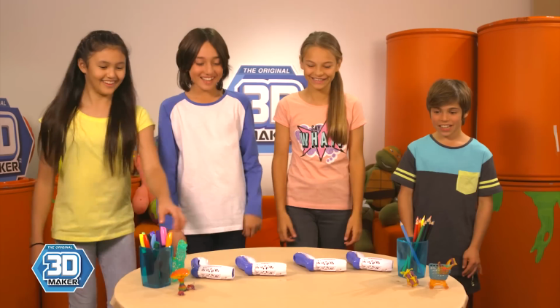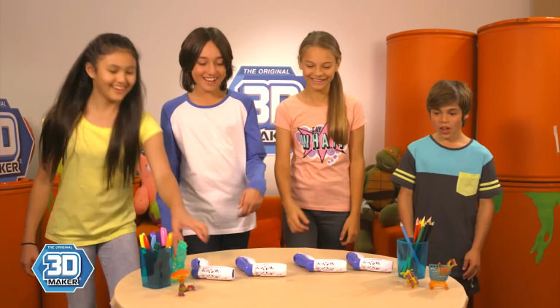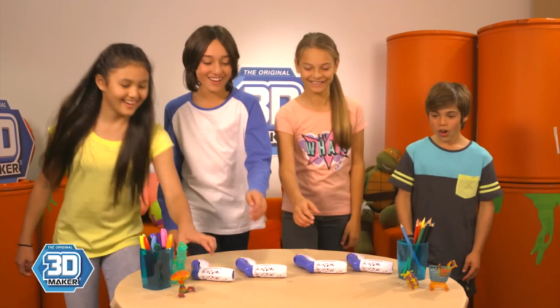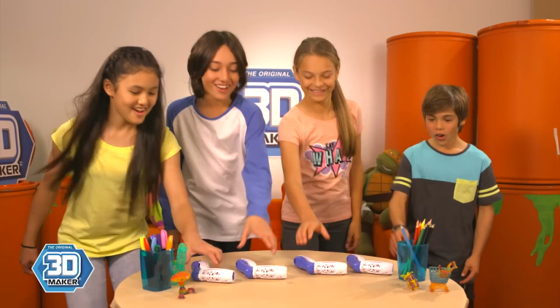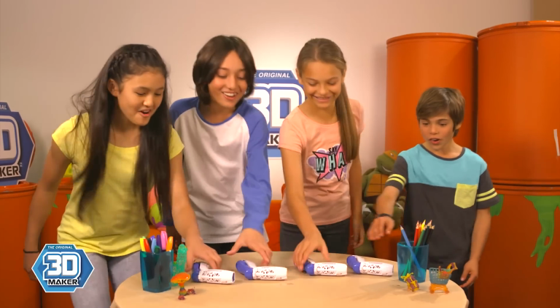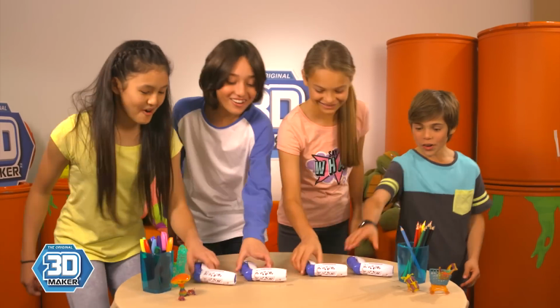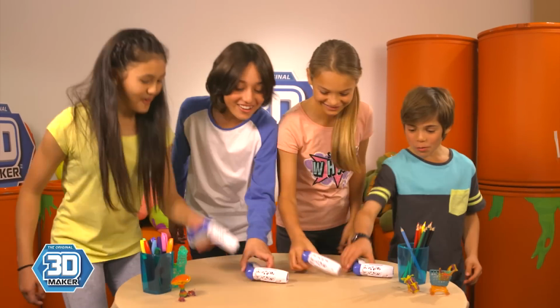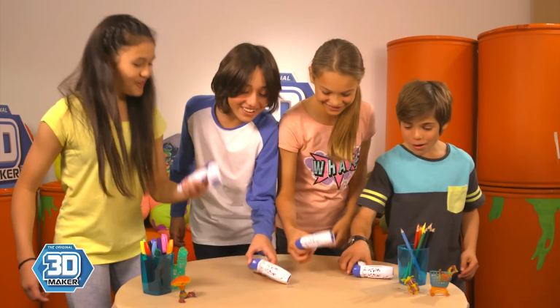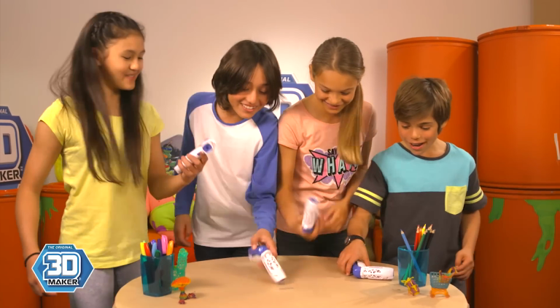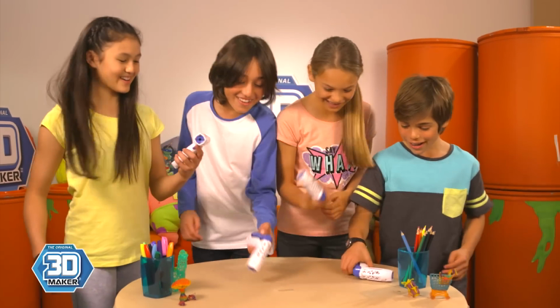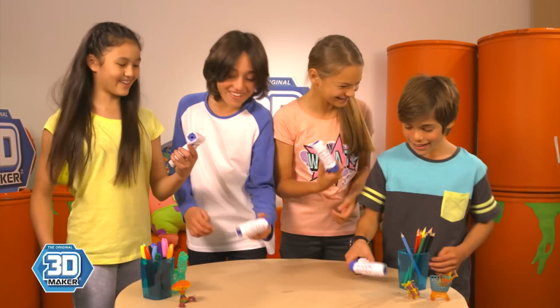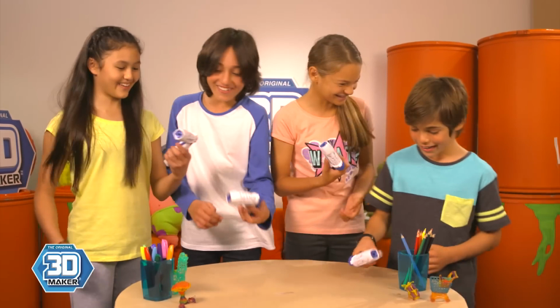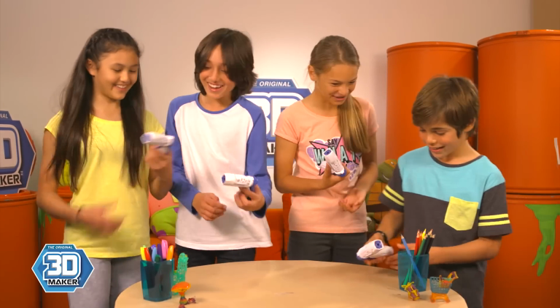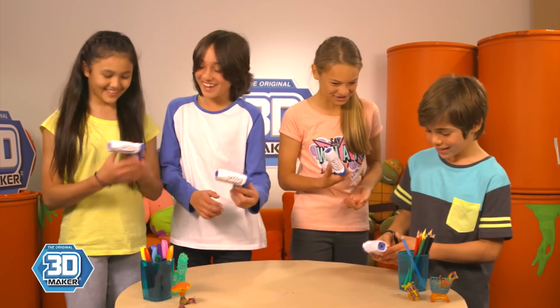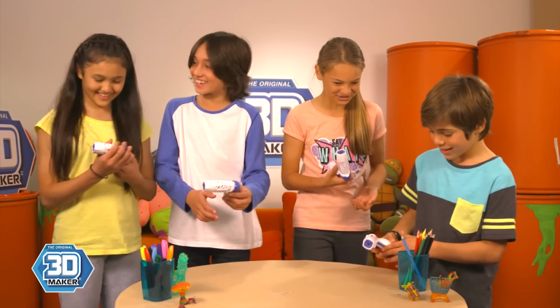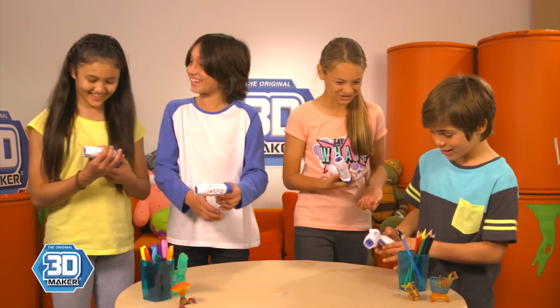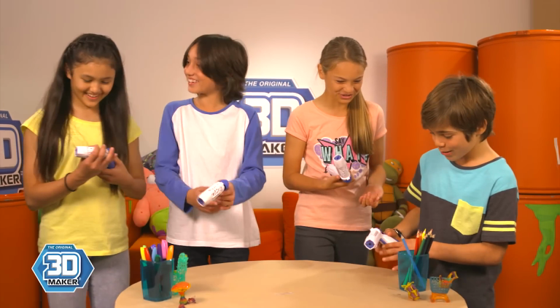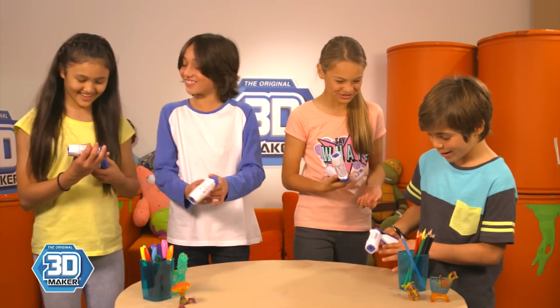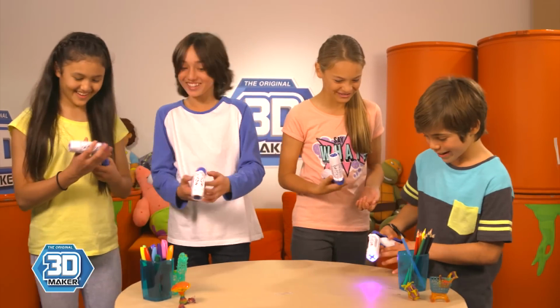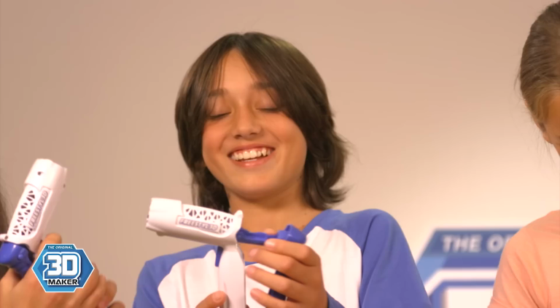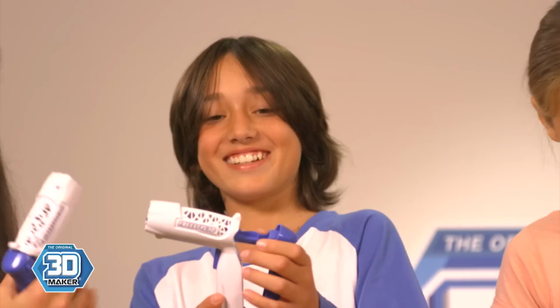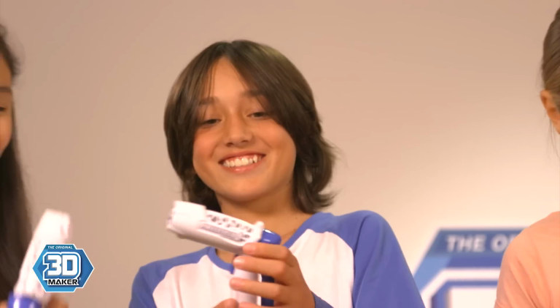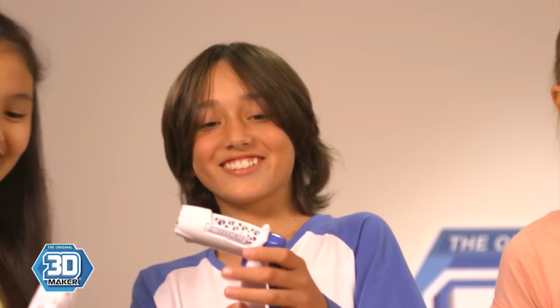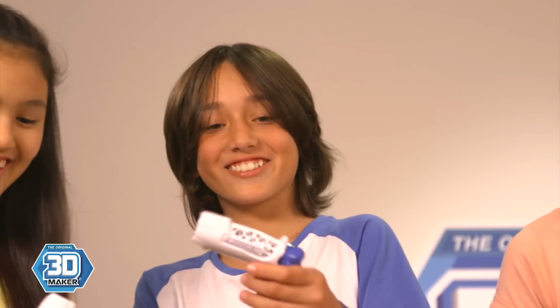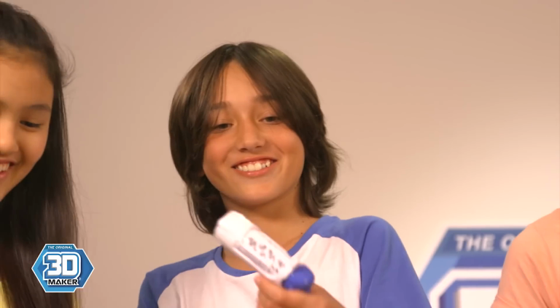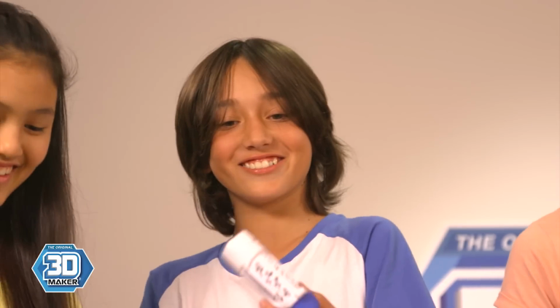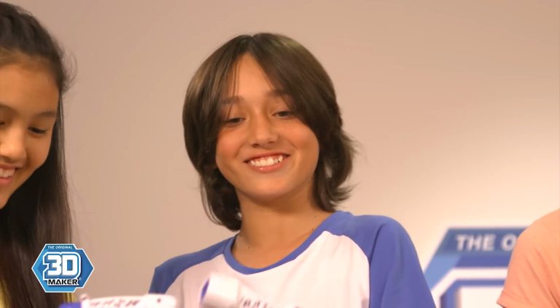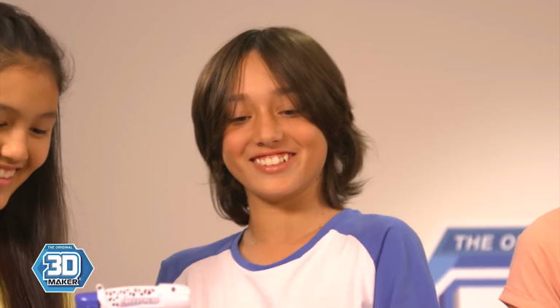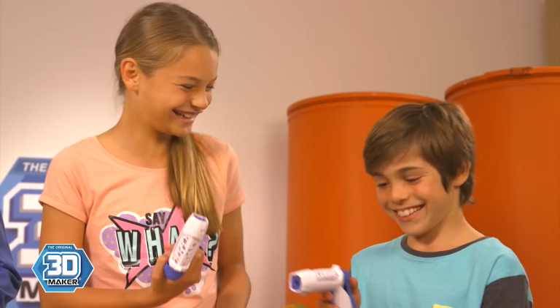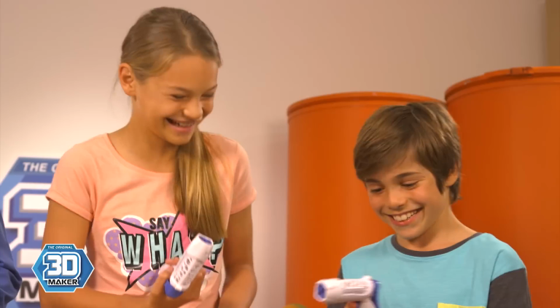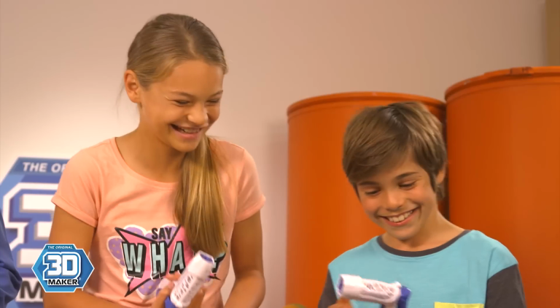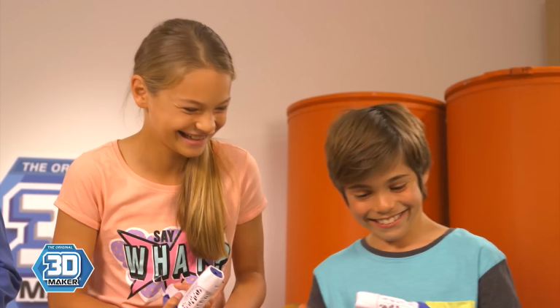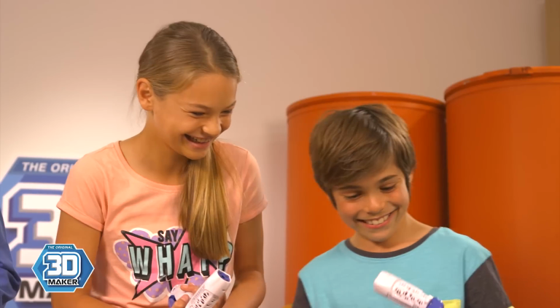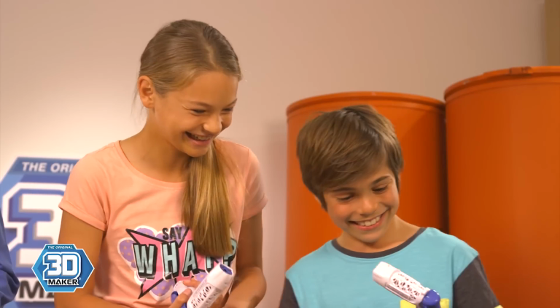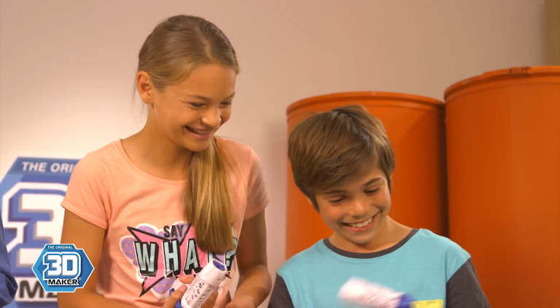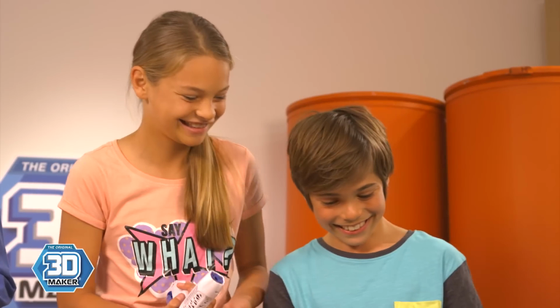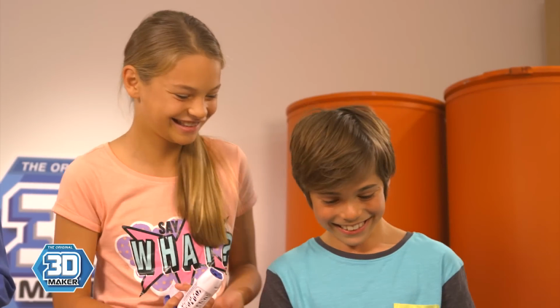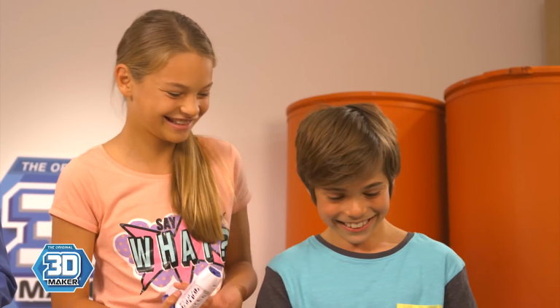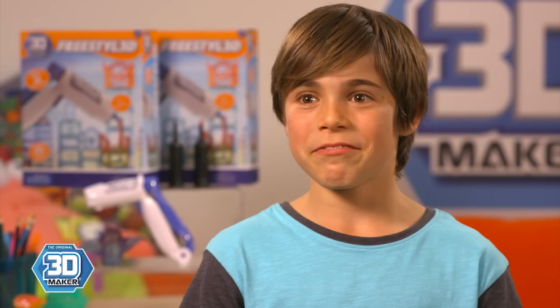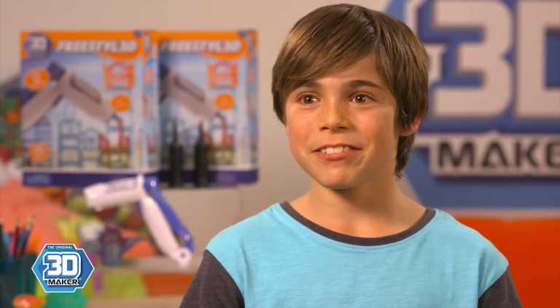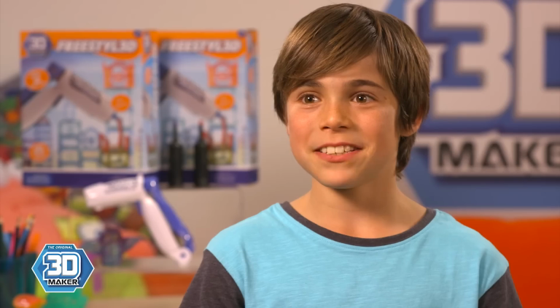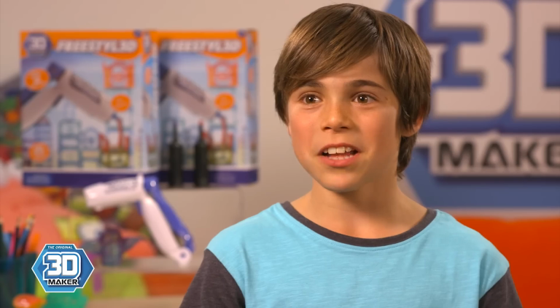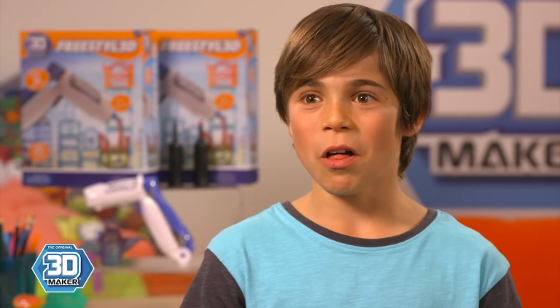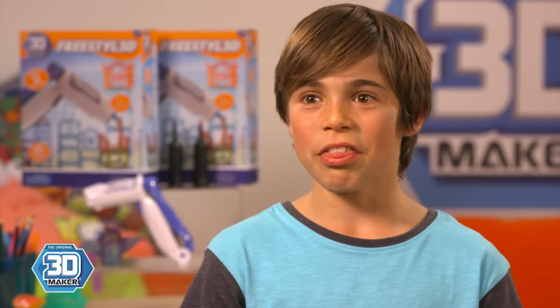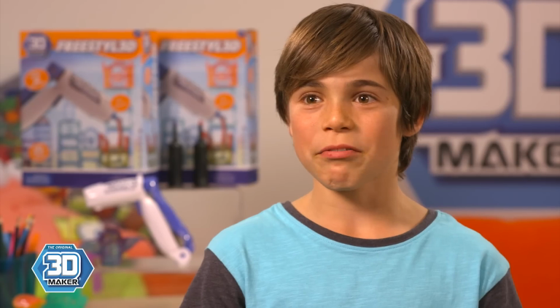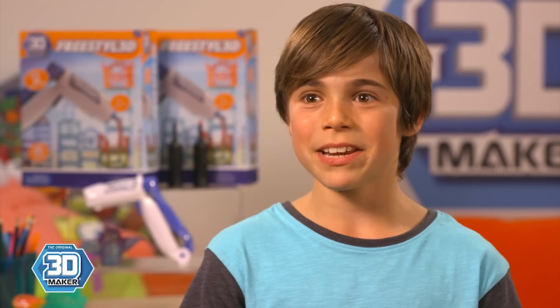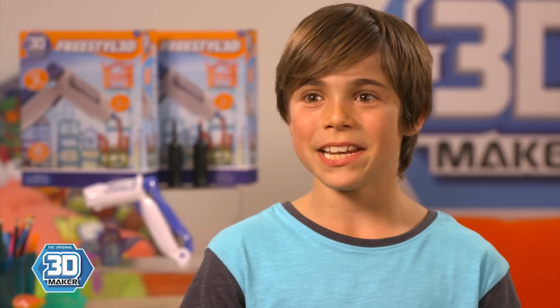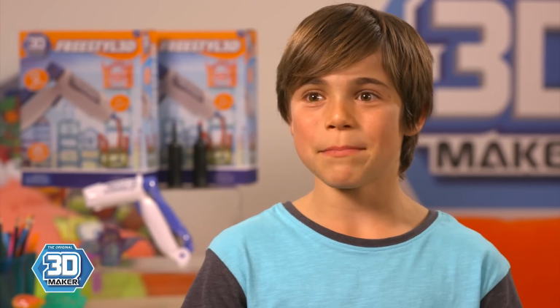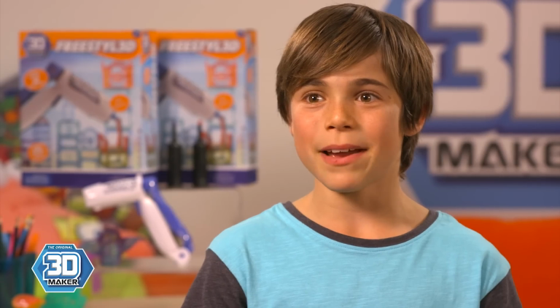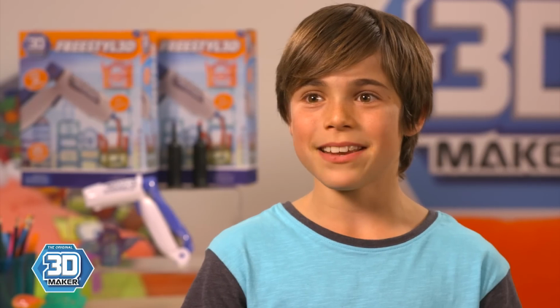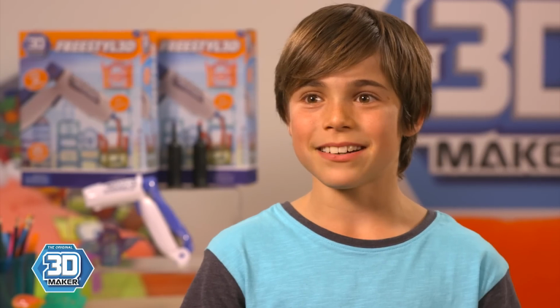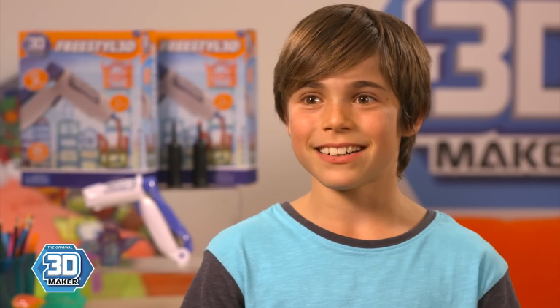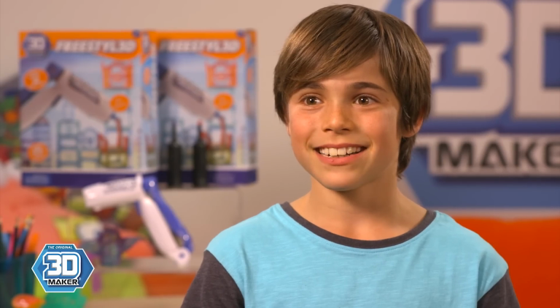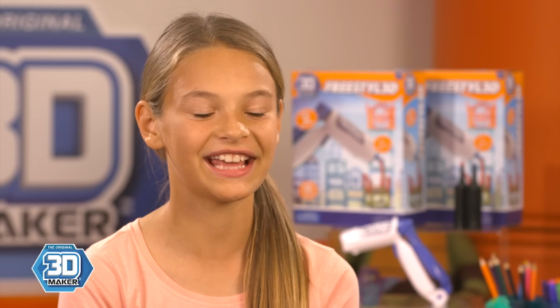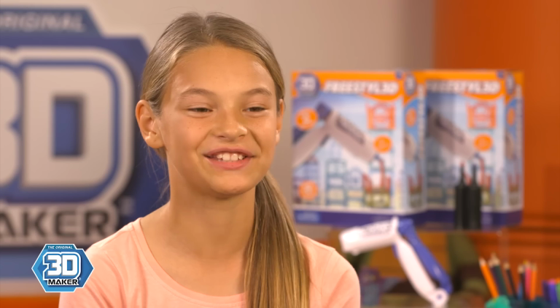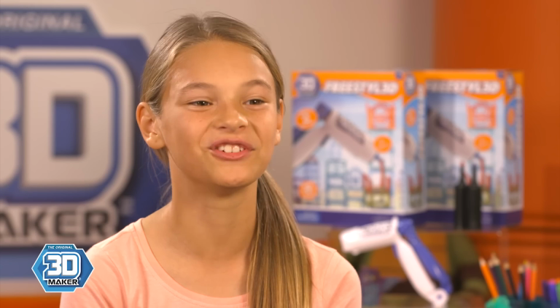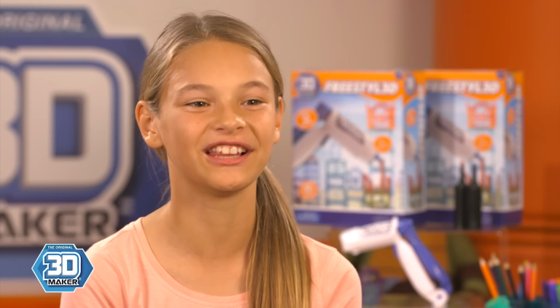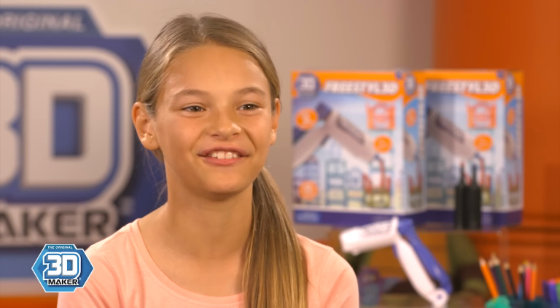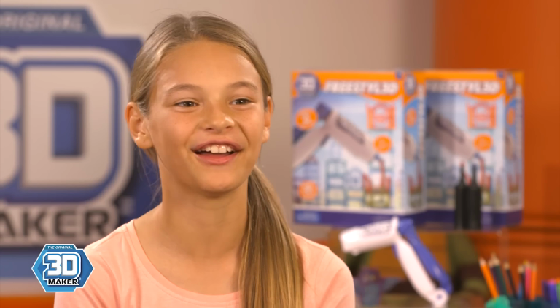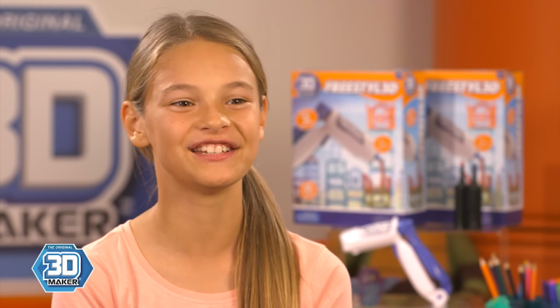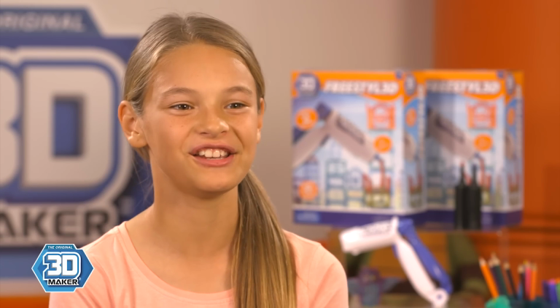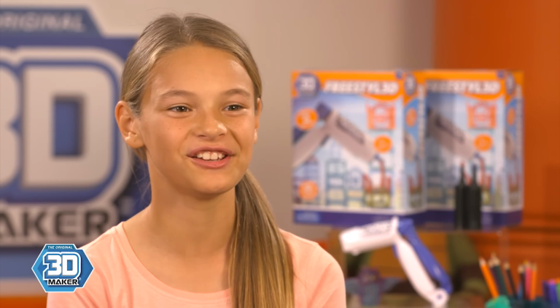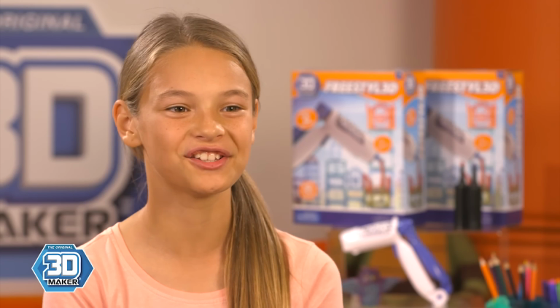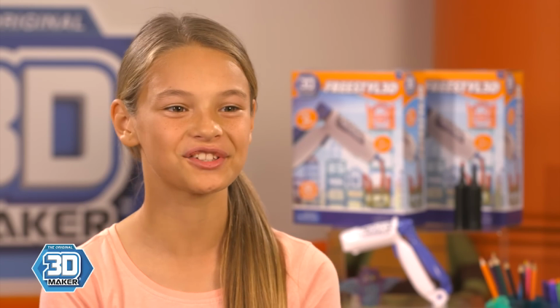These creative geniuses came into Nick HQ to check it out. We got to play with the Freestyle 3D Maker. It's really fun to use.